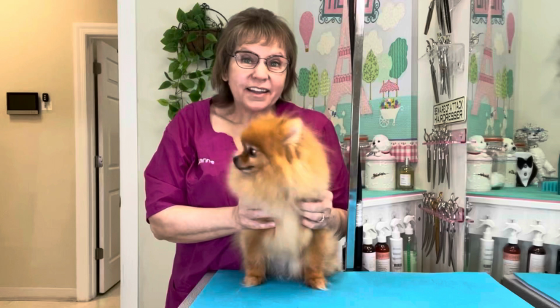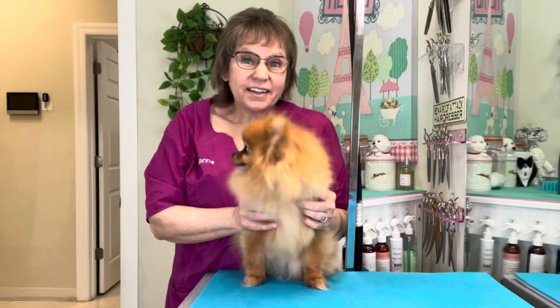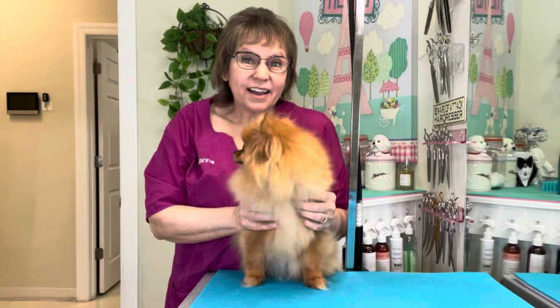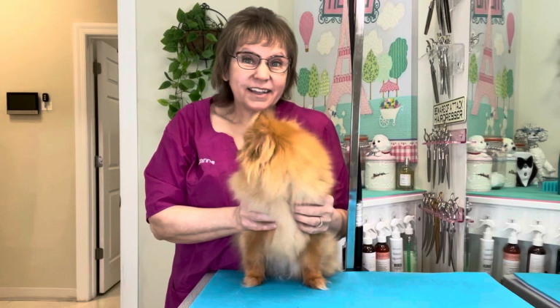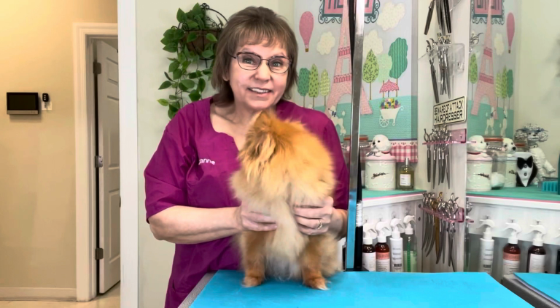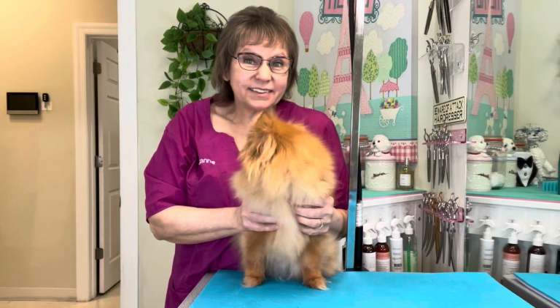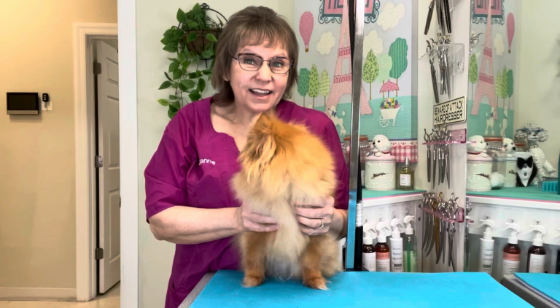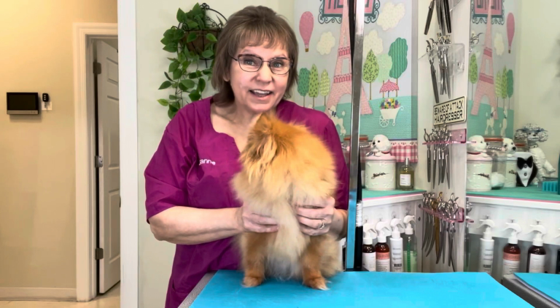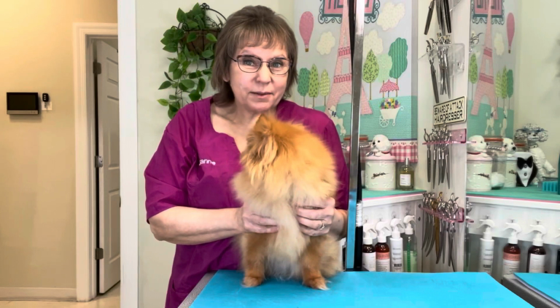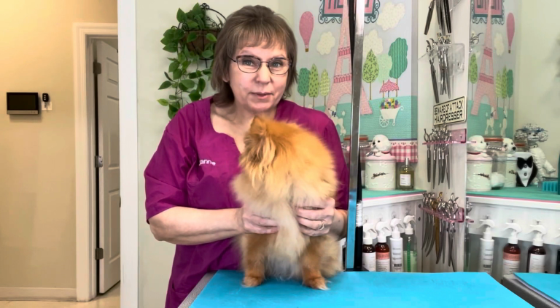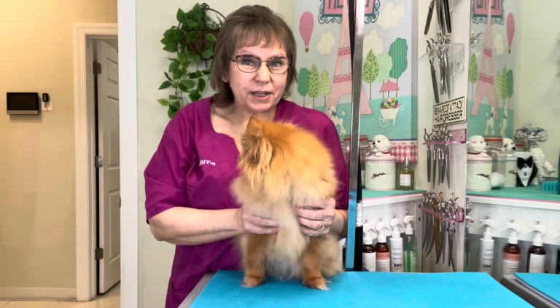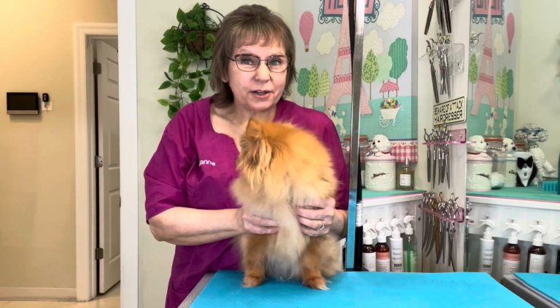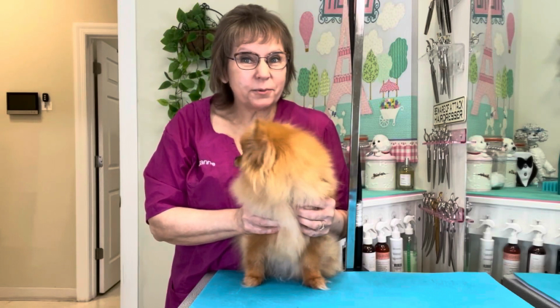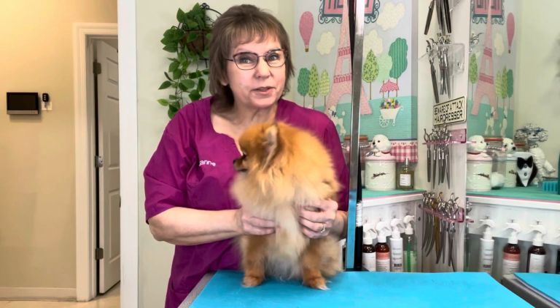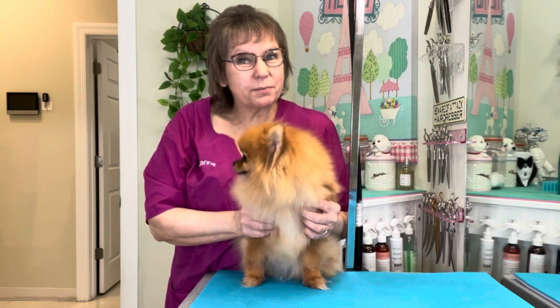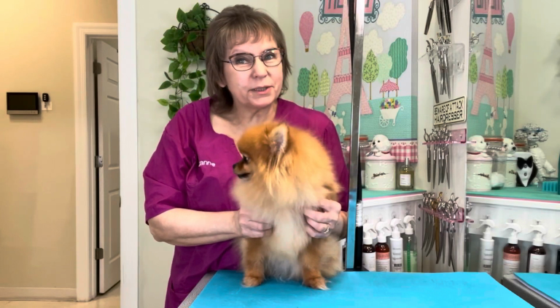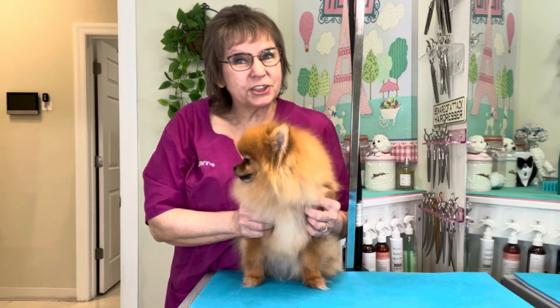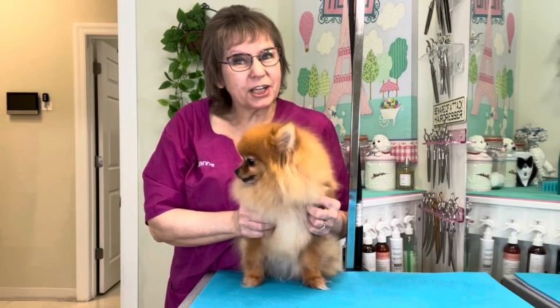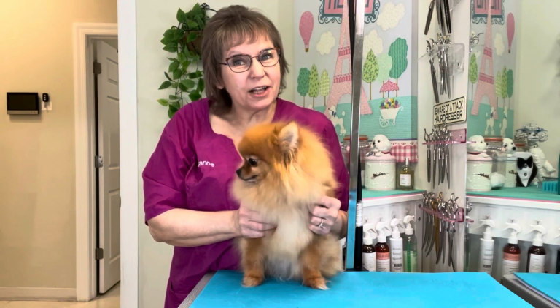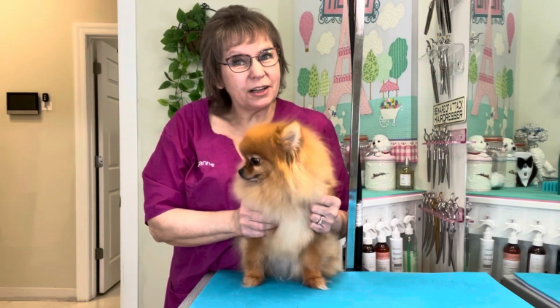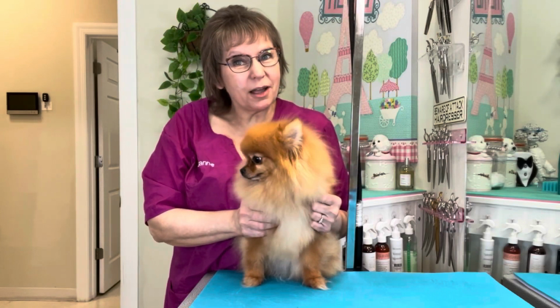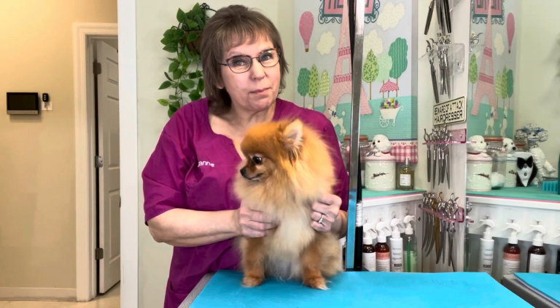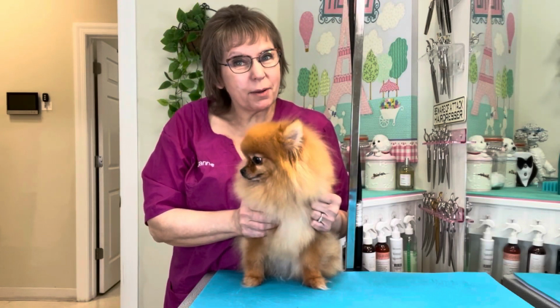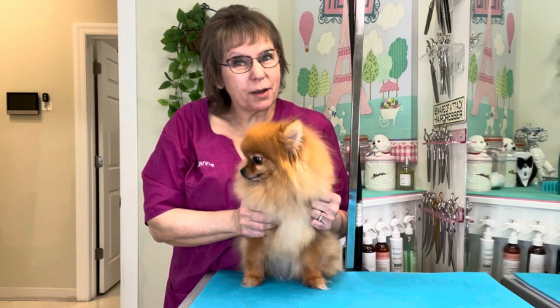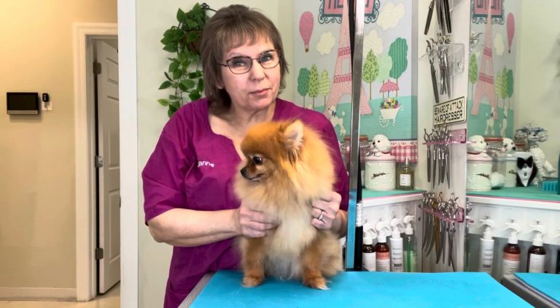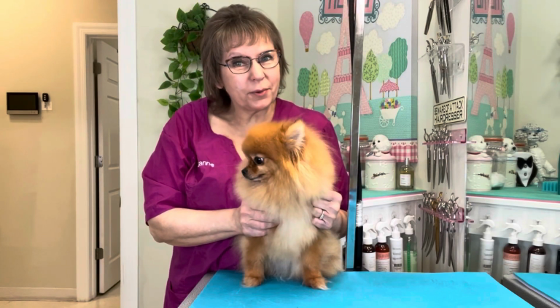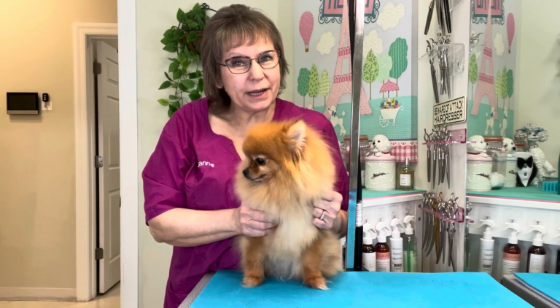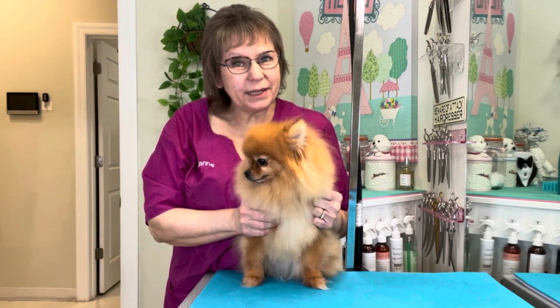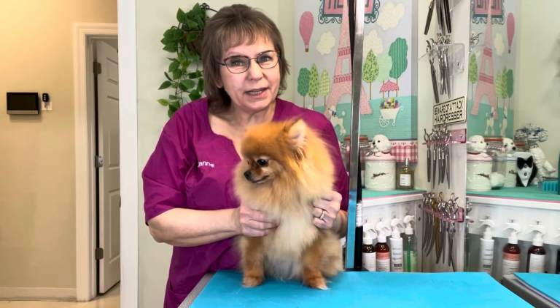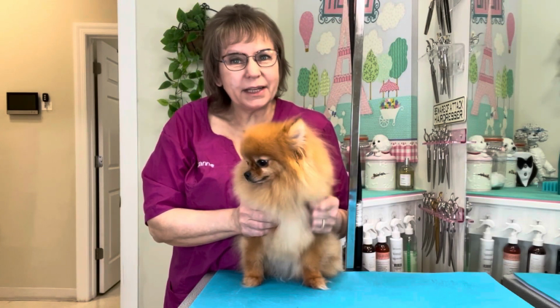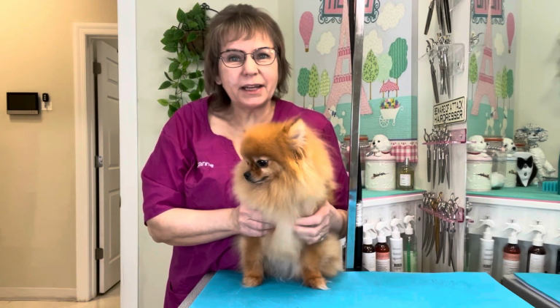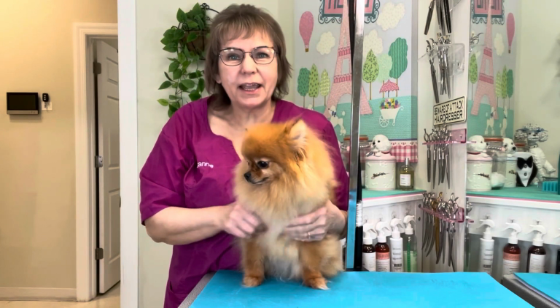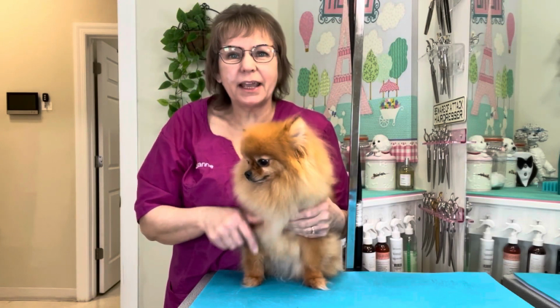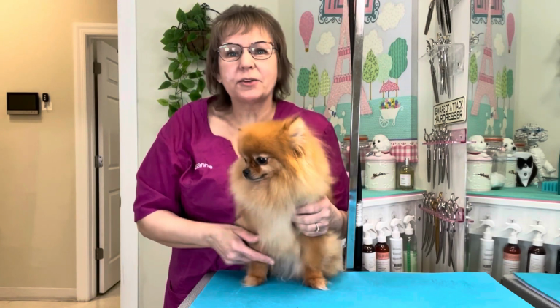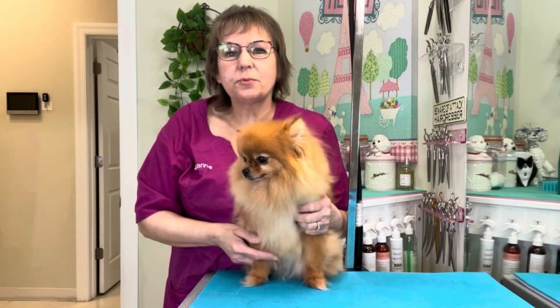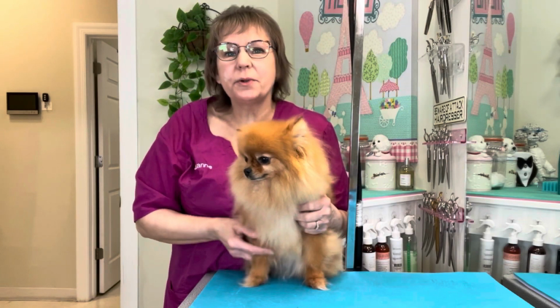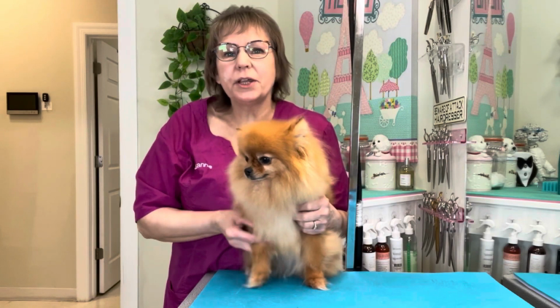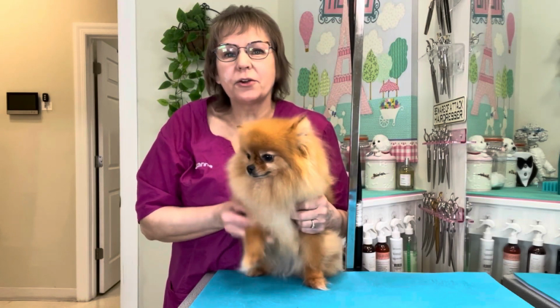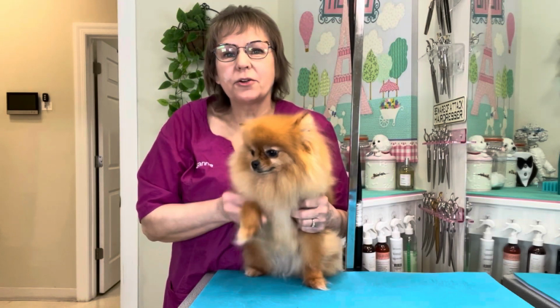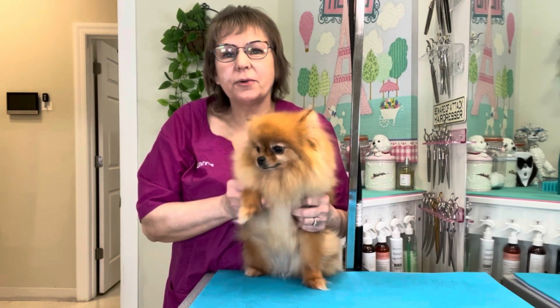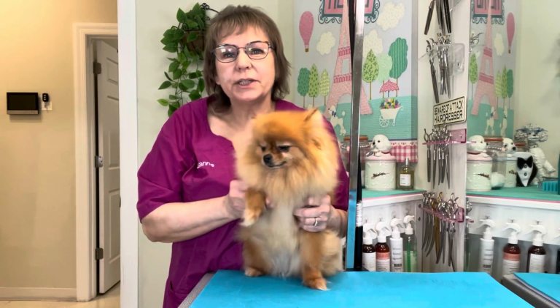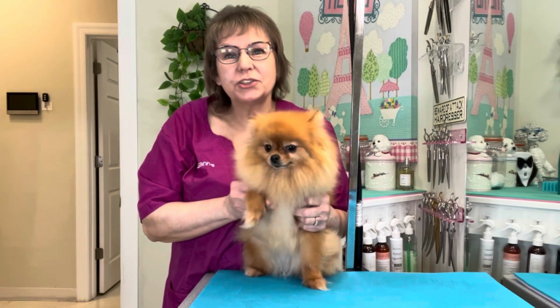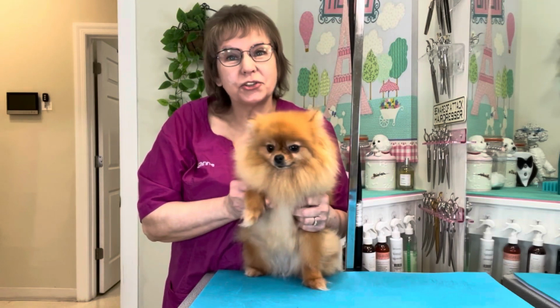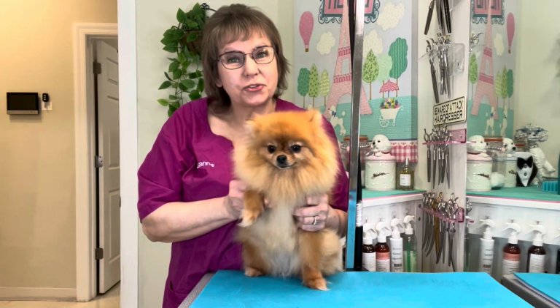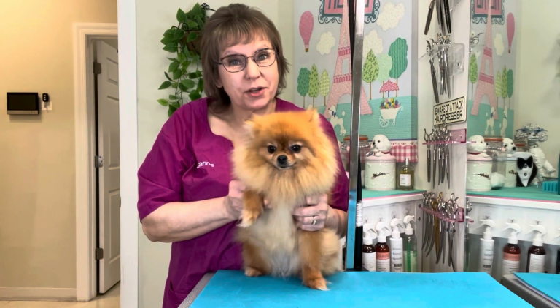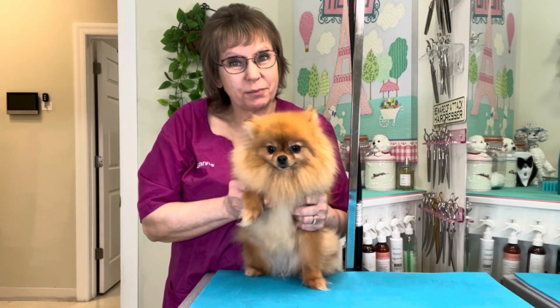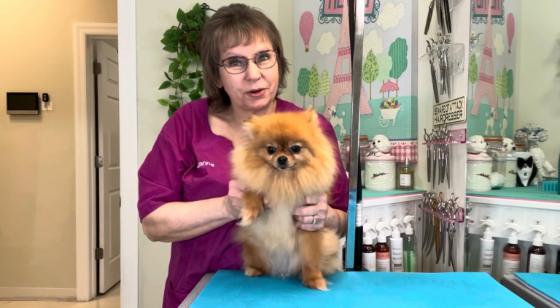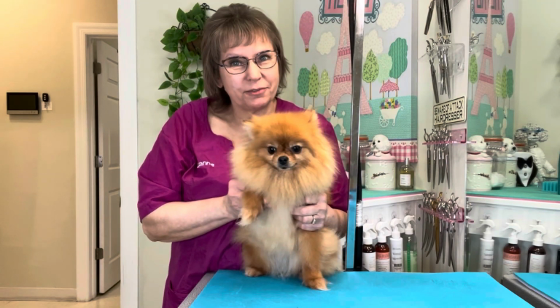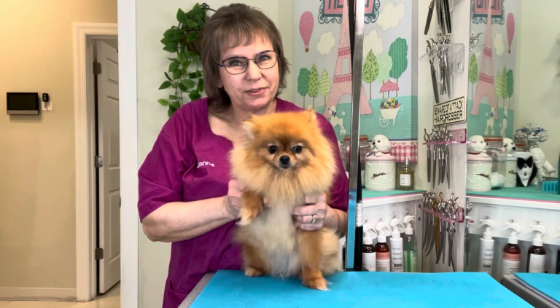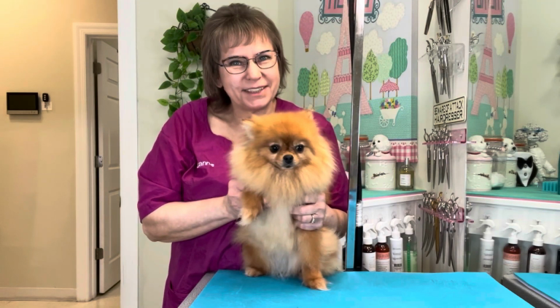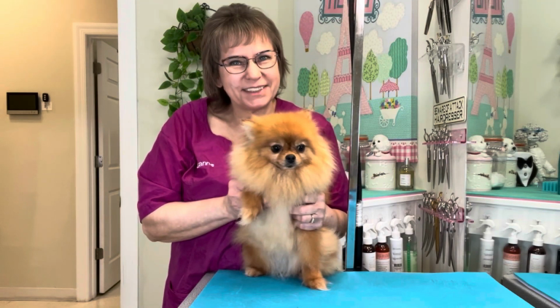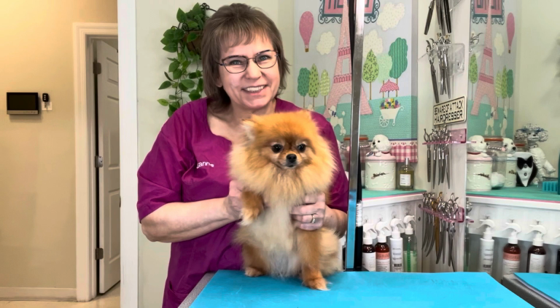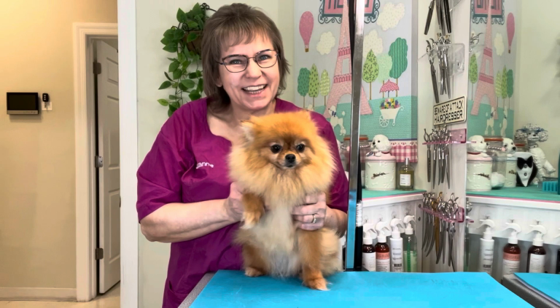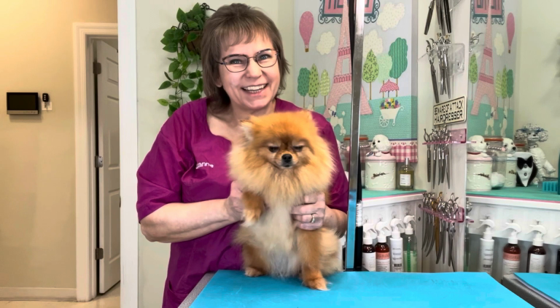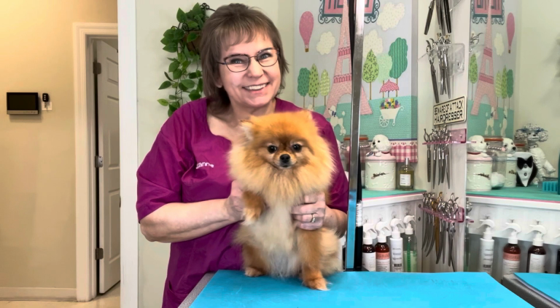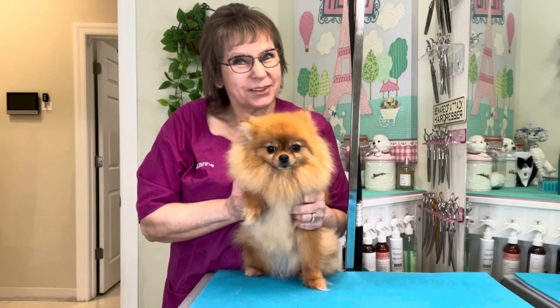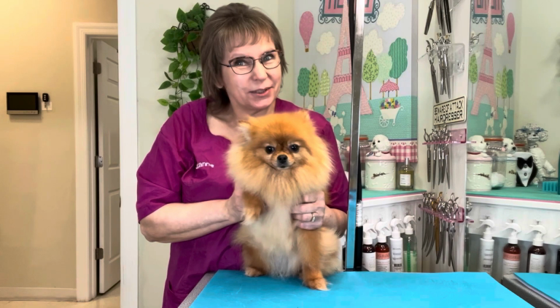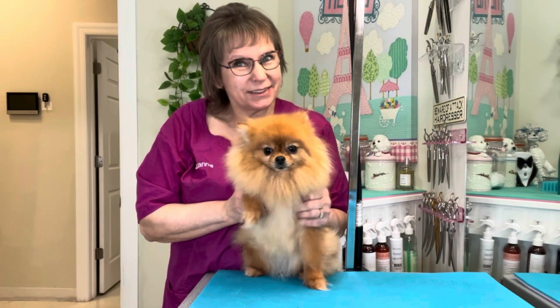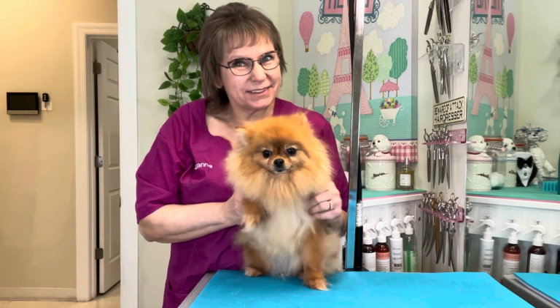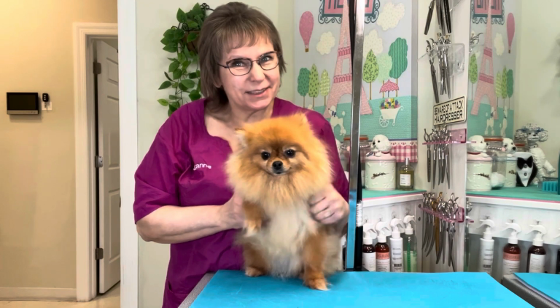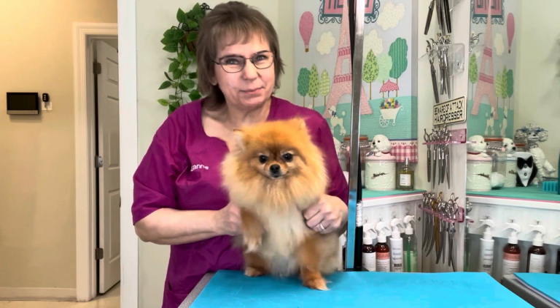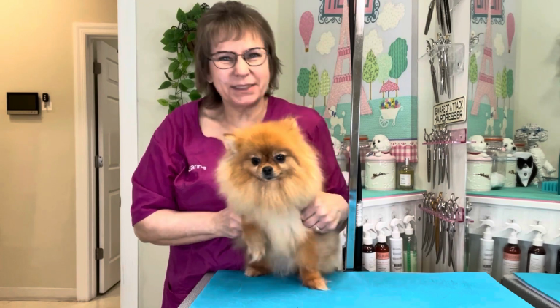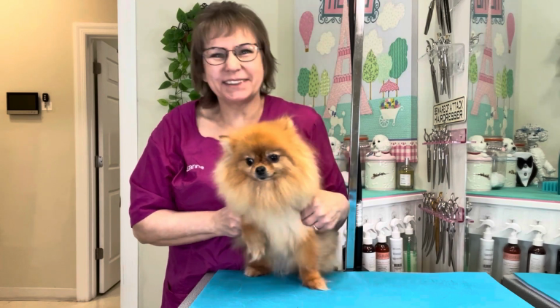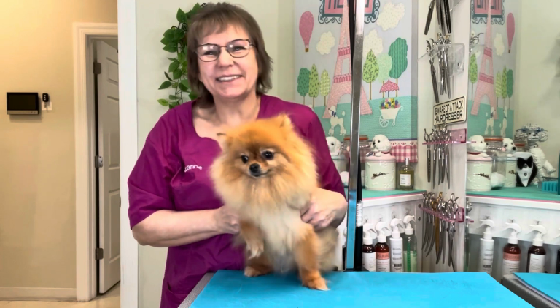Hi guys, I am here with Michelle, a Pomeranian, and we are going to trim her feet today, so let's get busy.